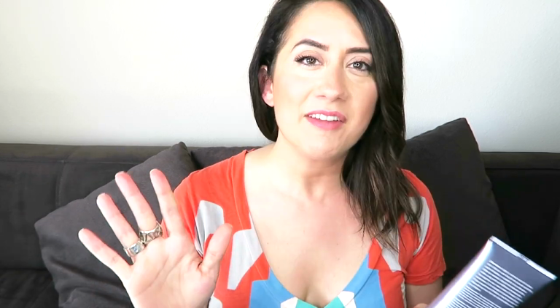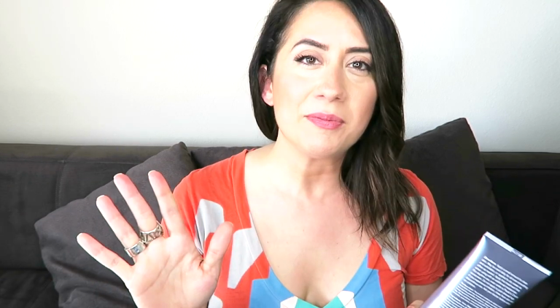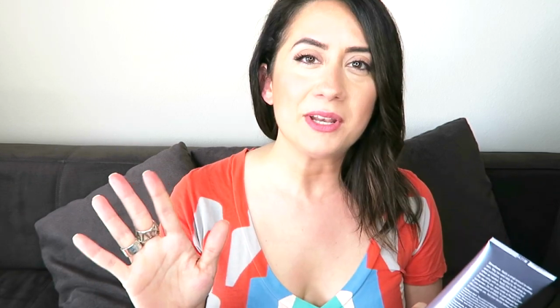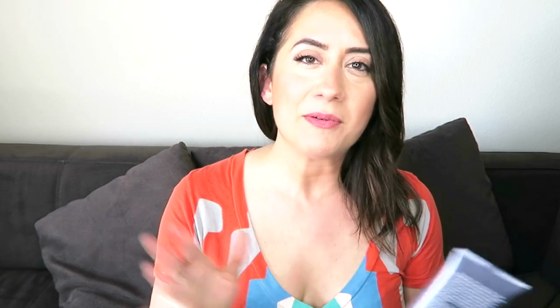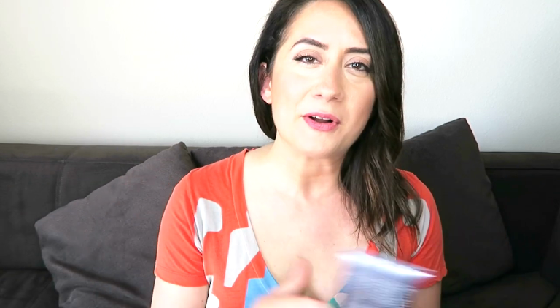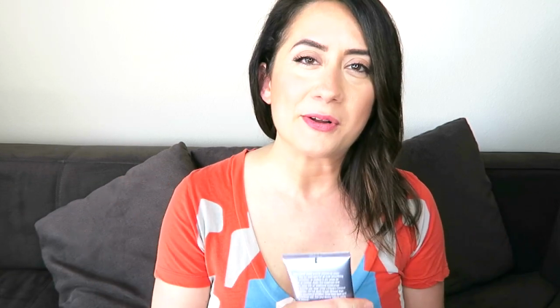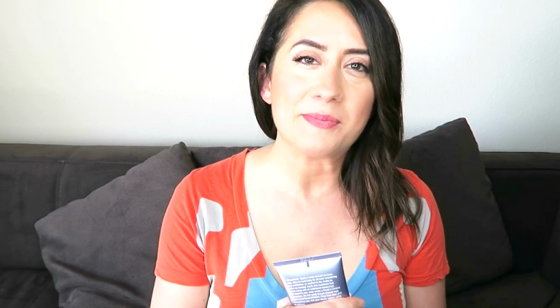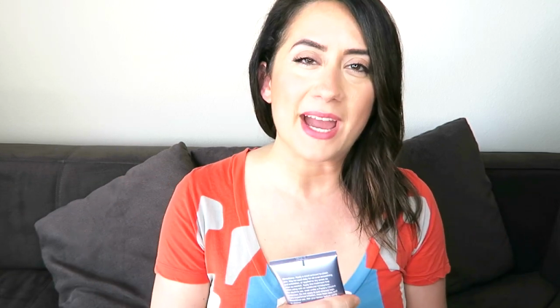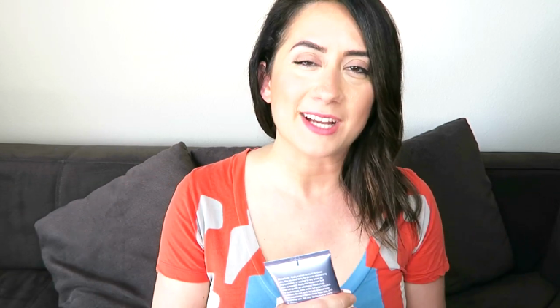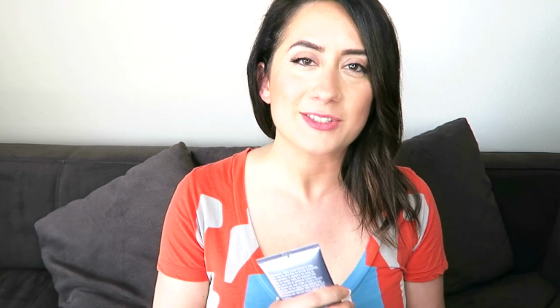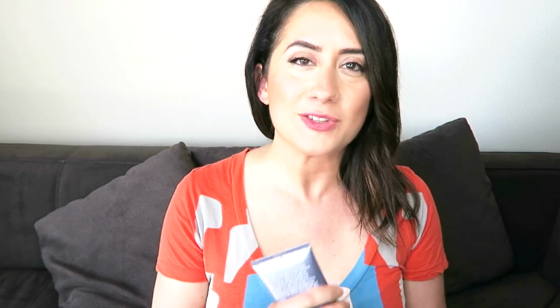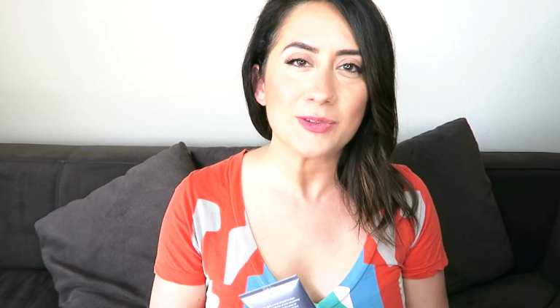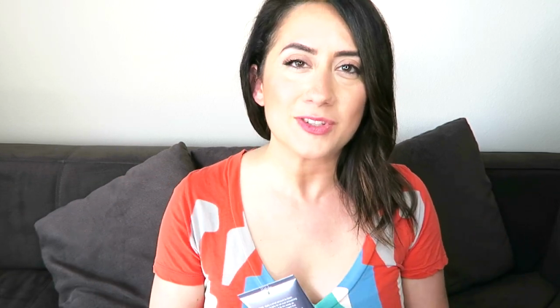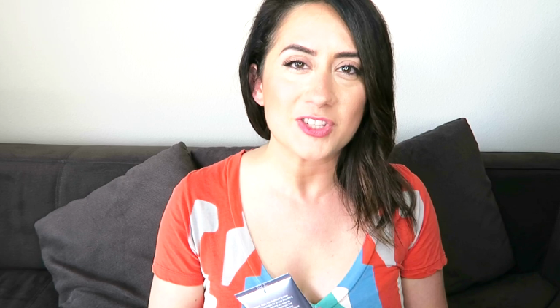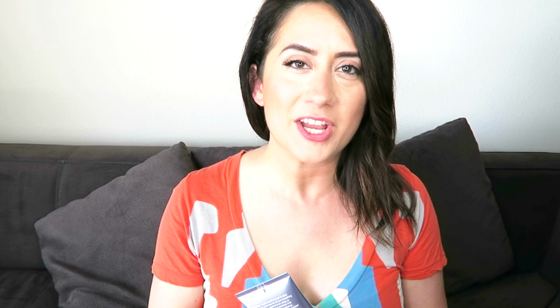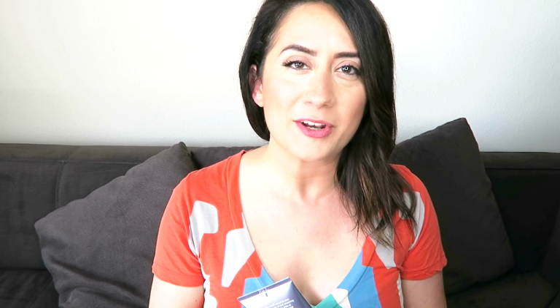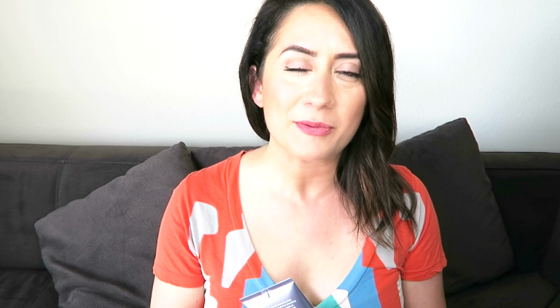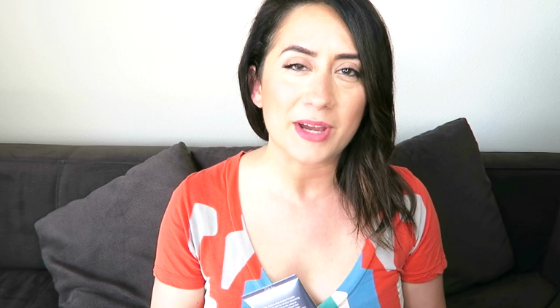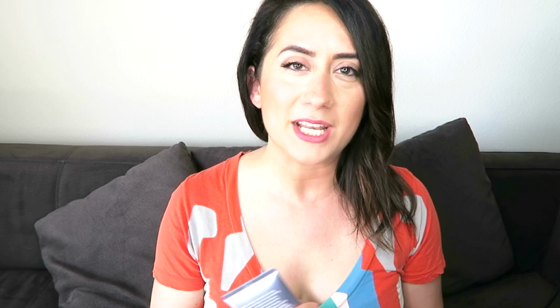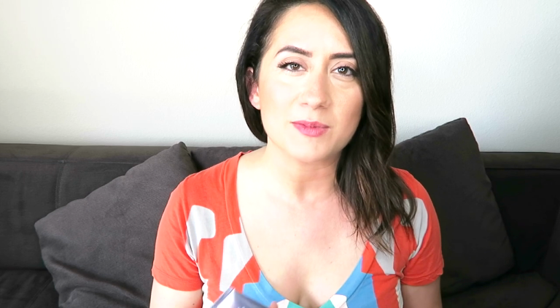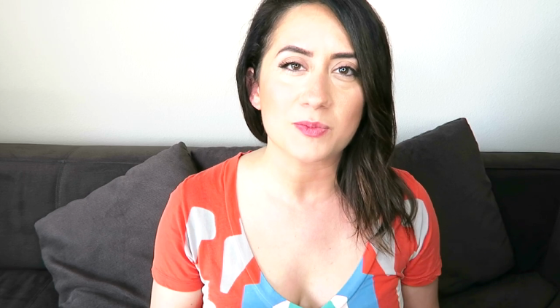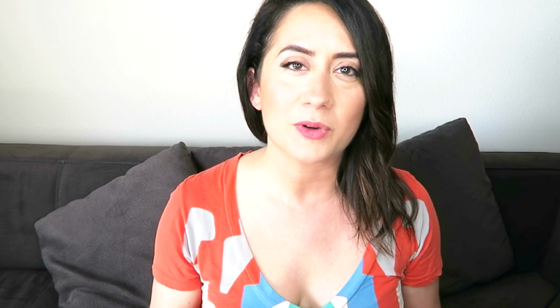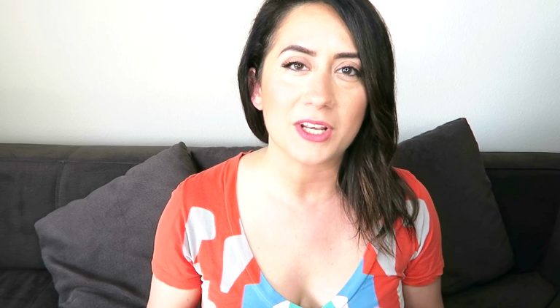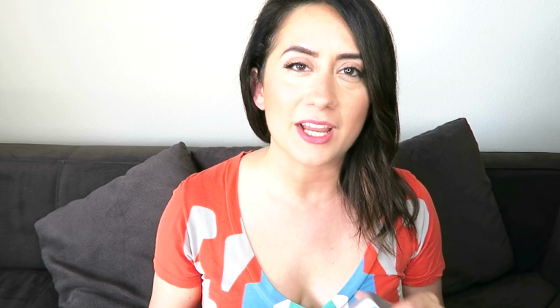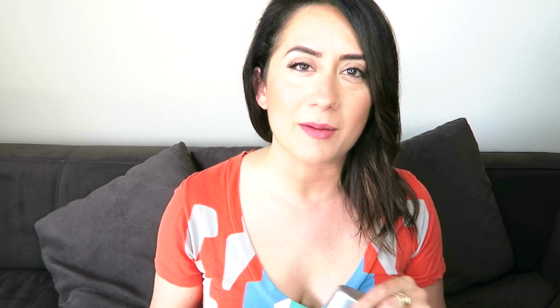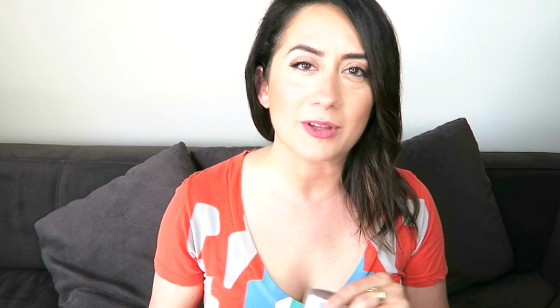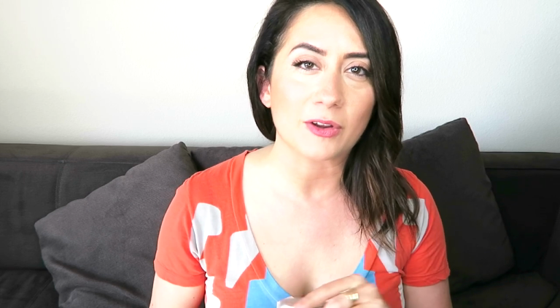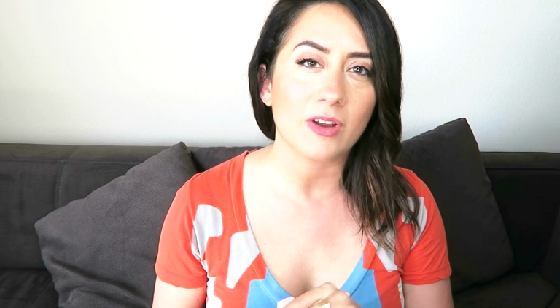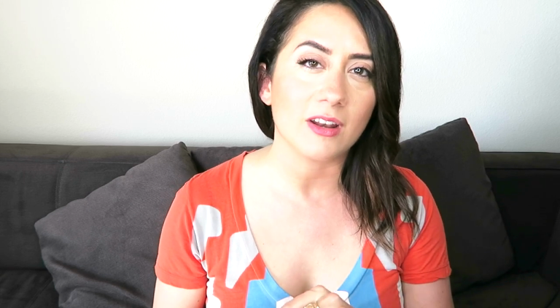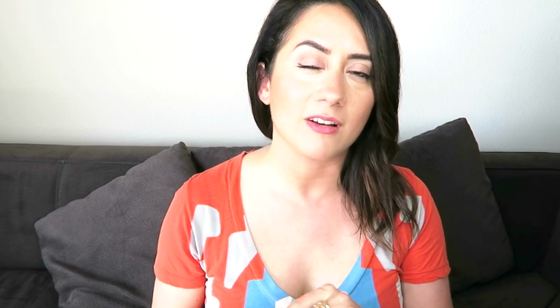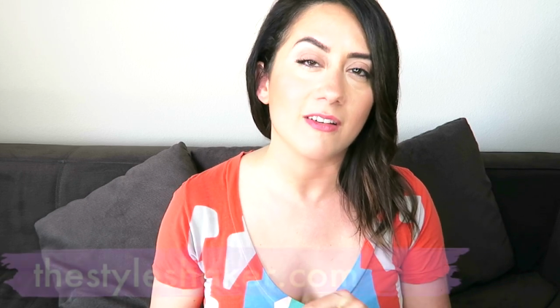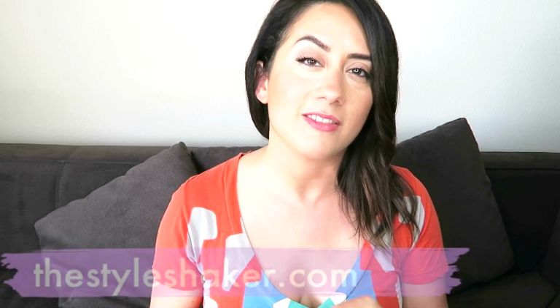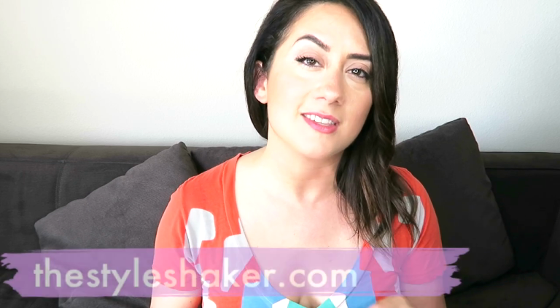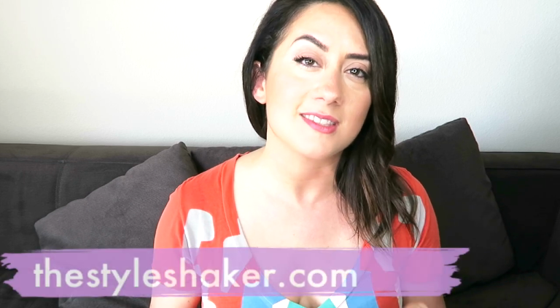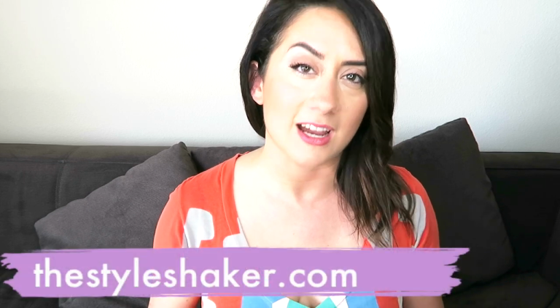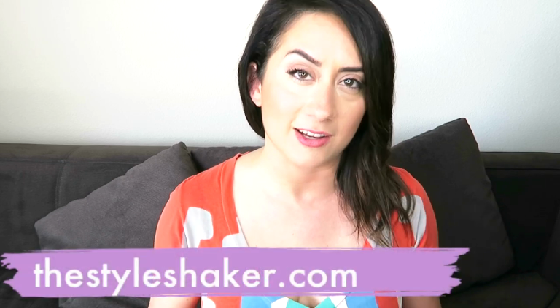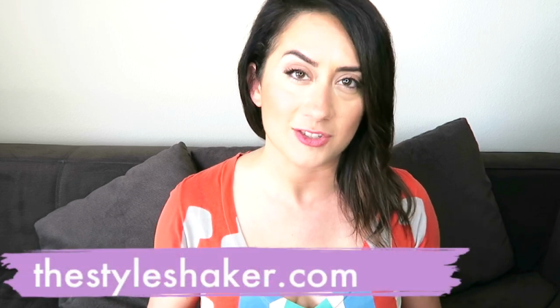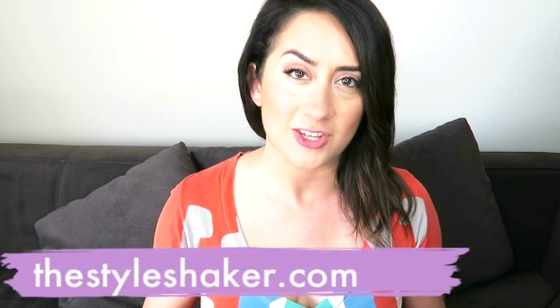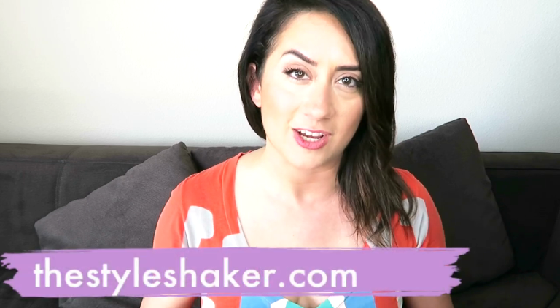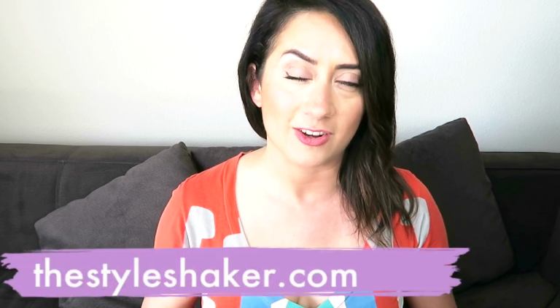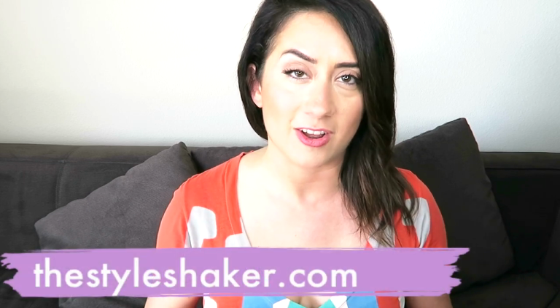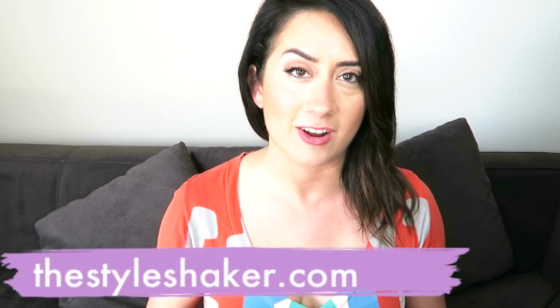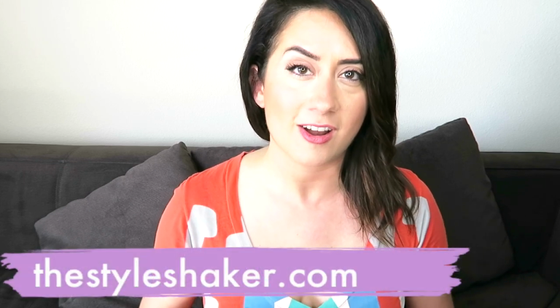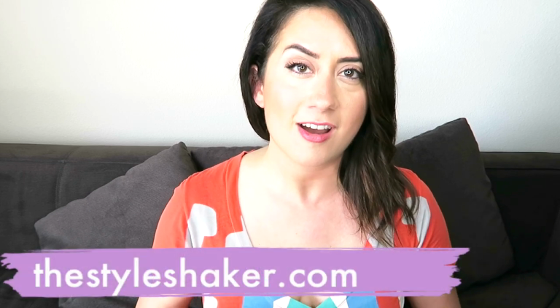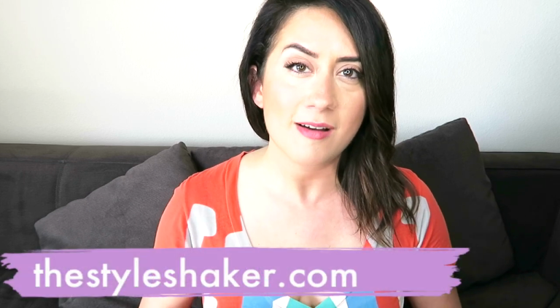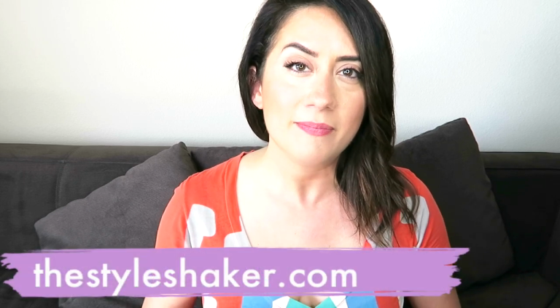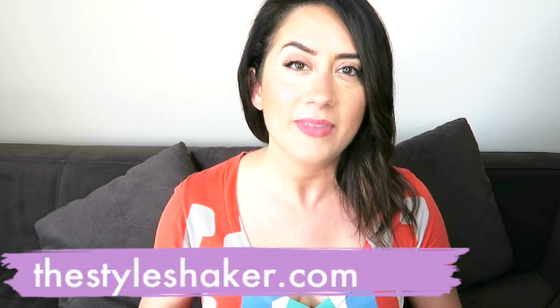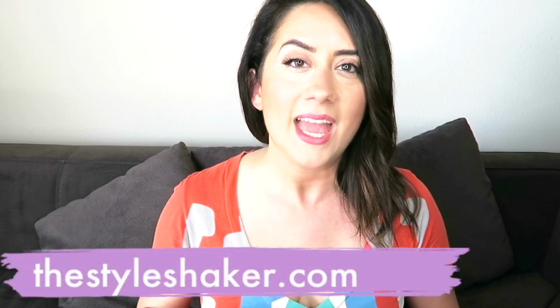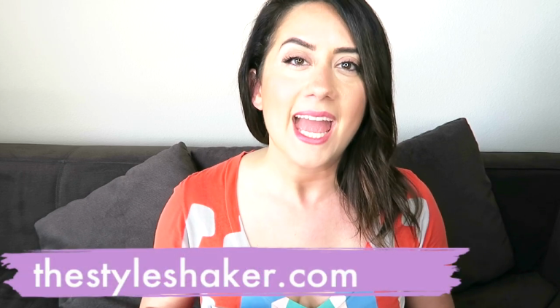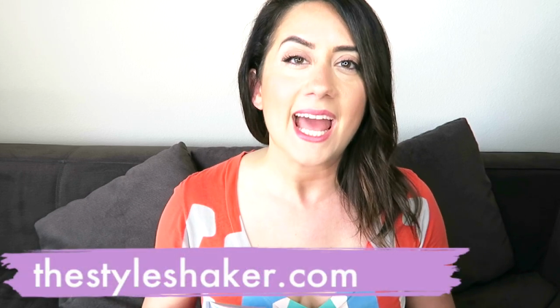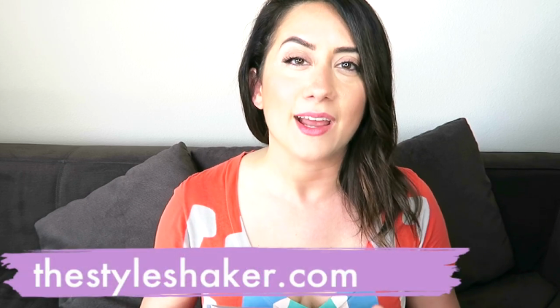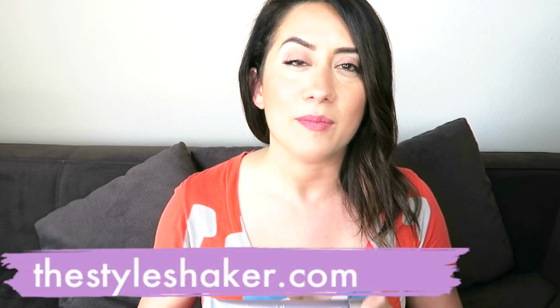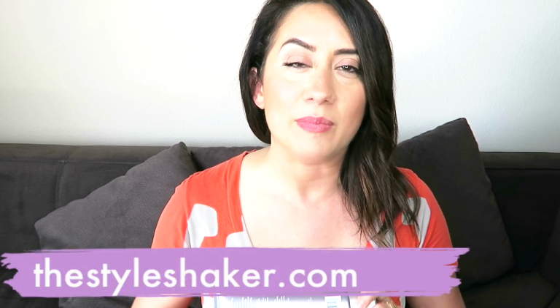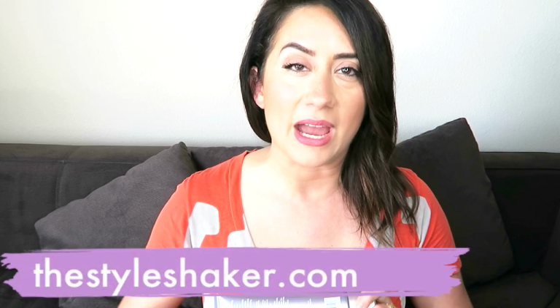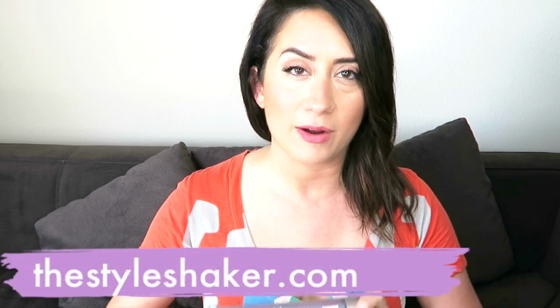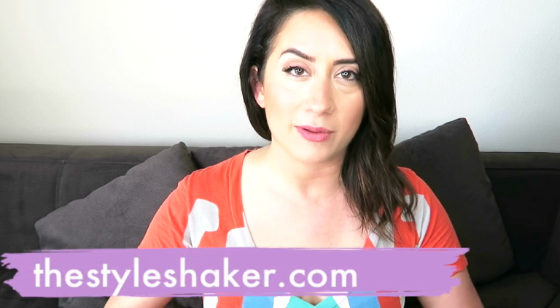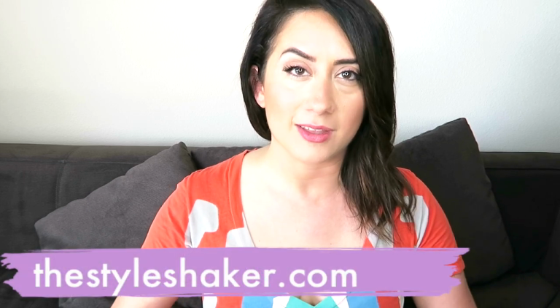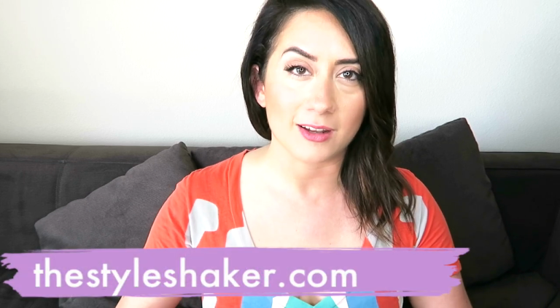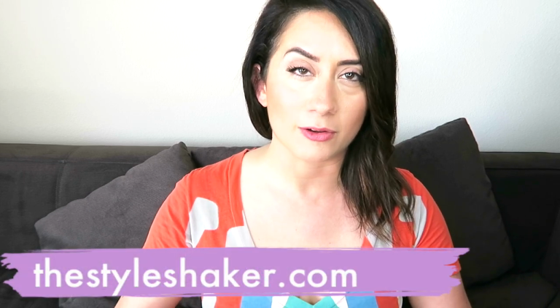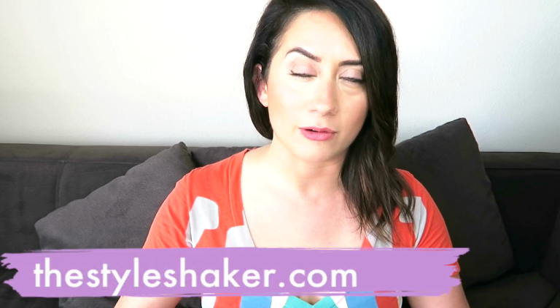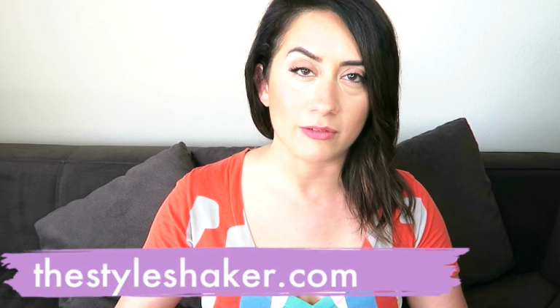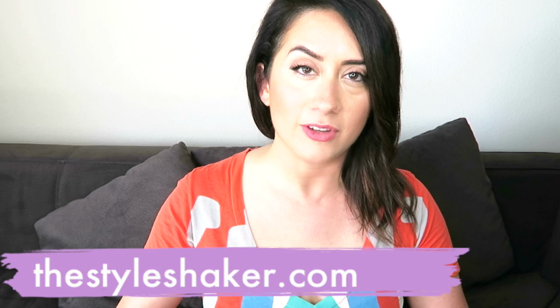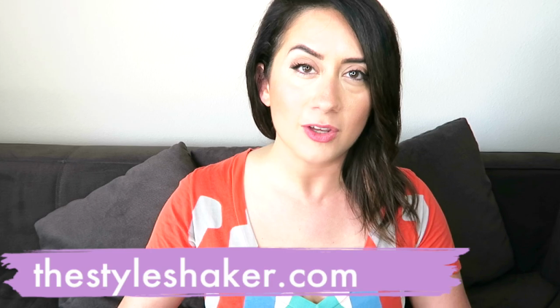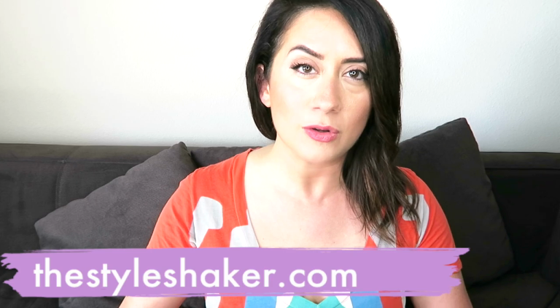Hey everybody, welcome back to the channel. My name is Brittany. I'm the creator of thestyleshaker.com and I am back with another review.